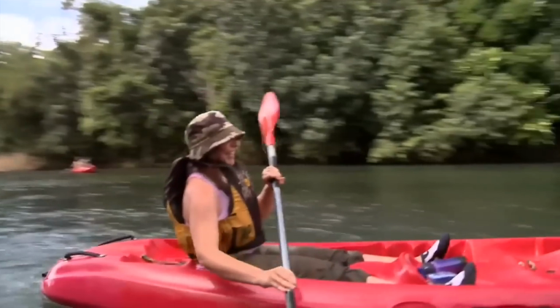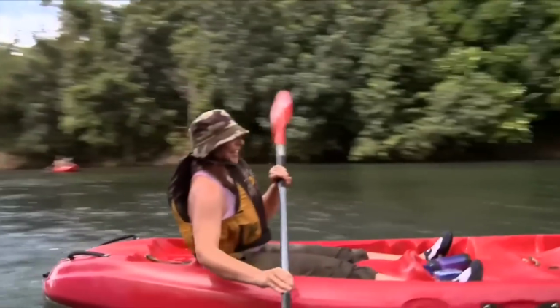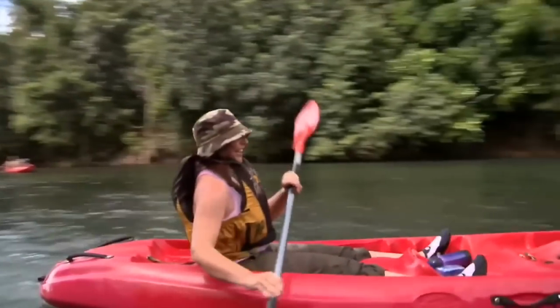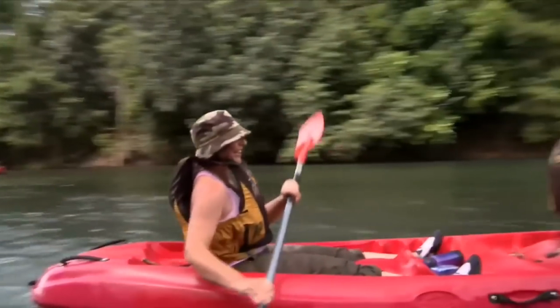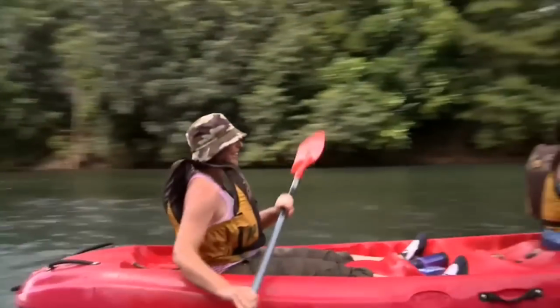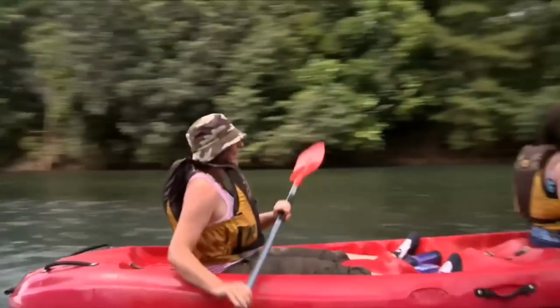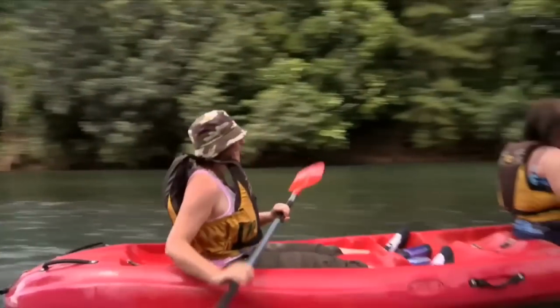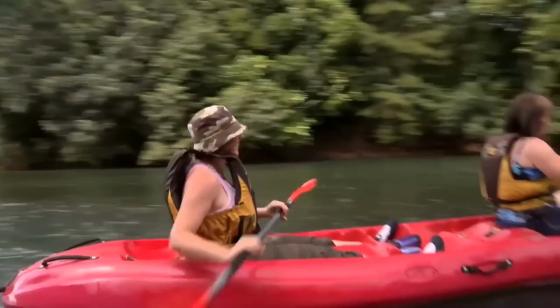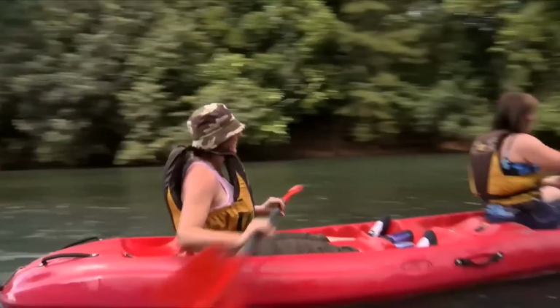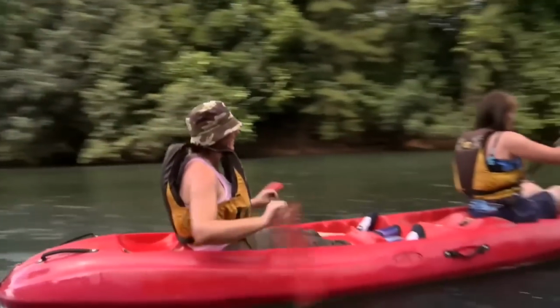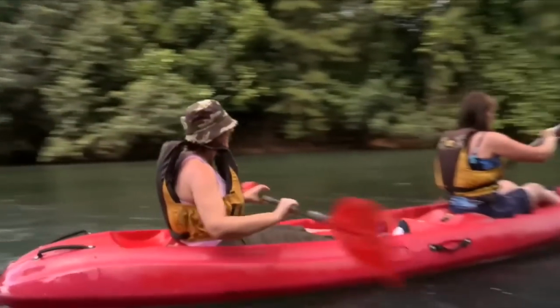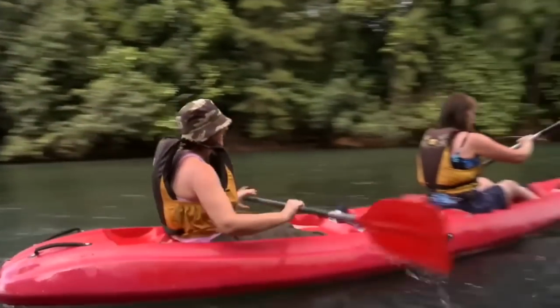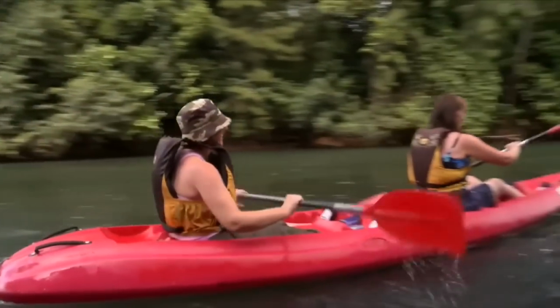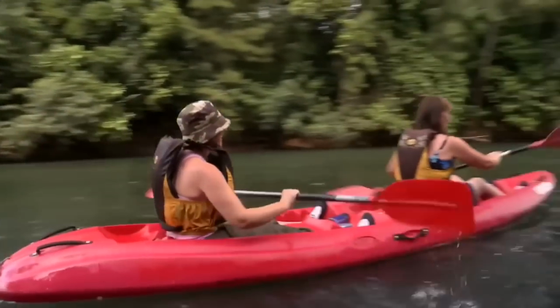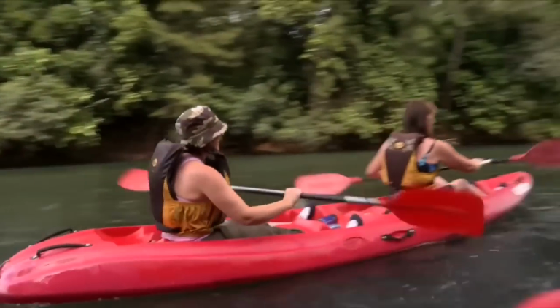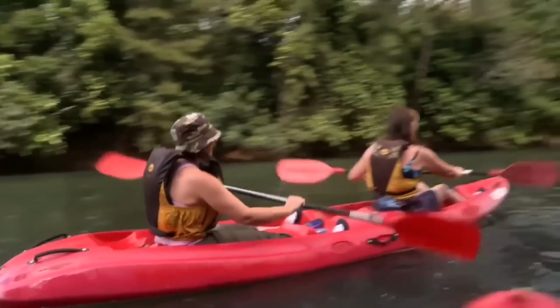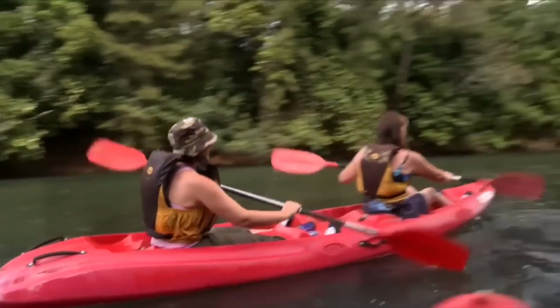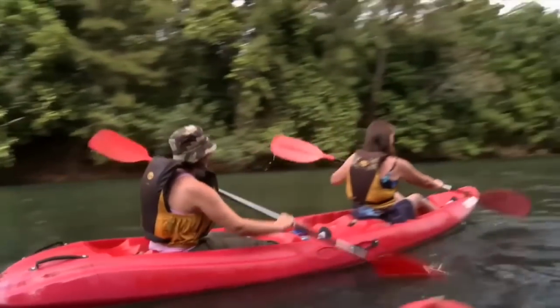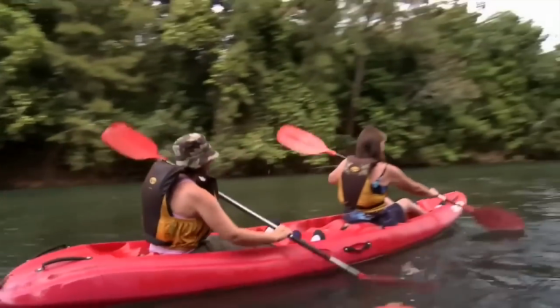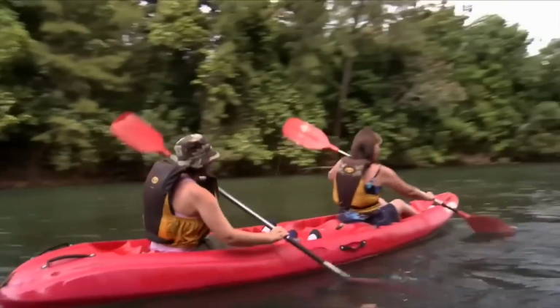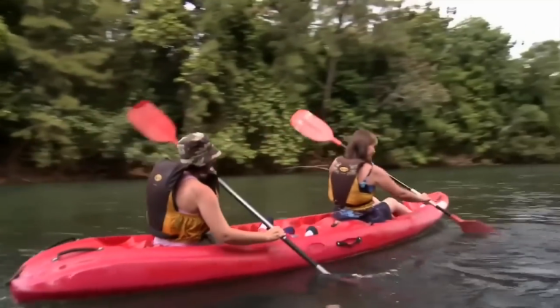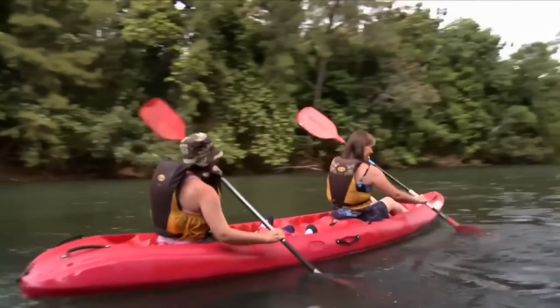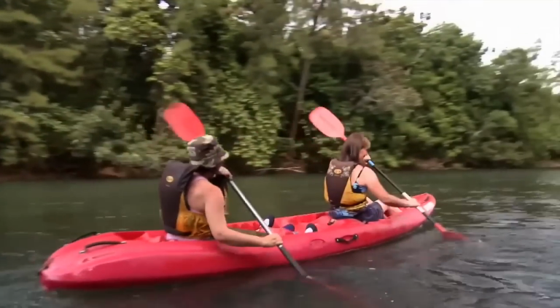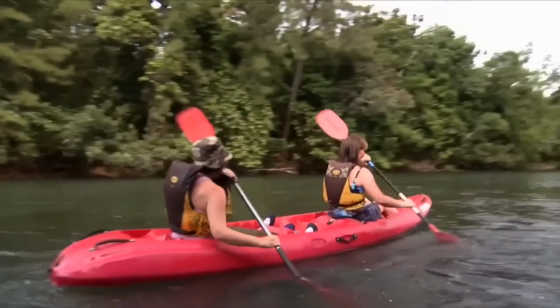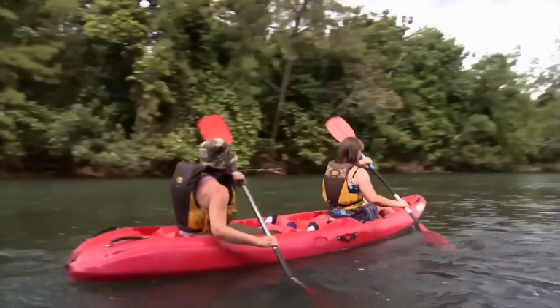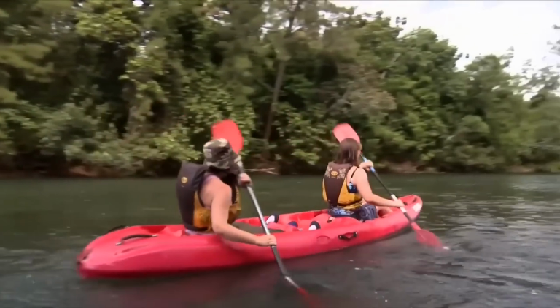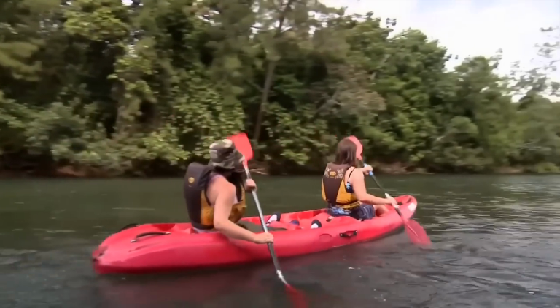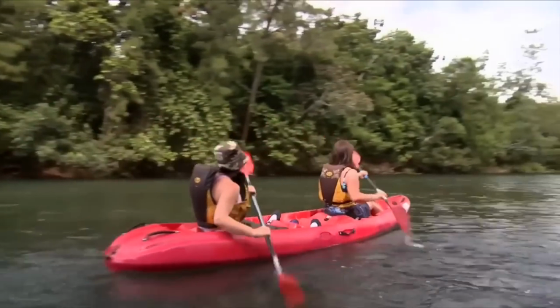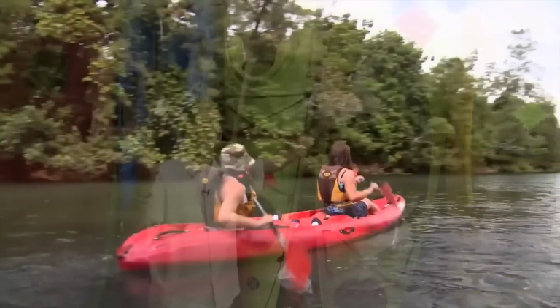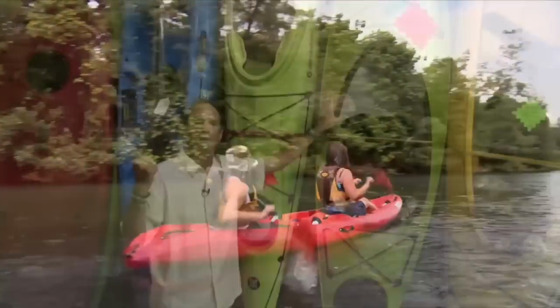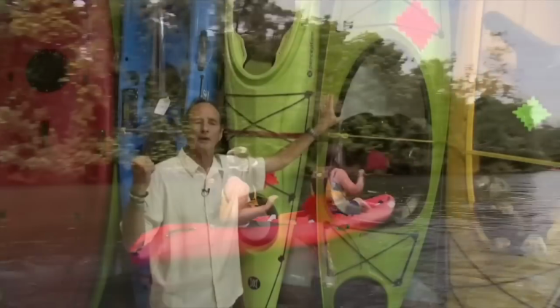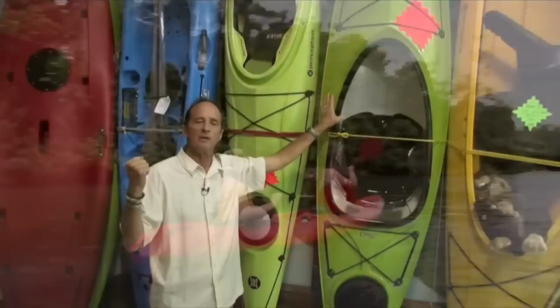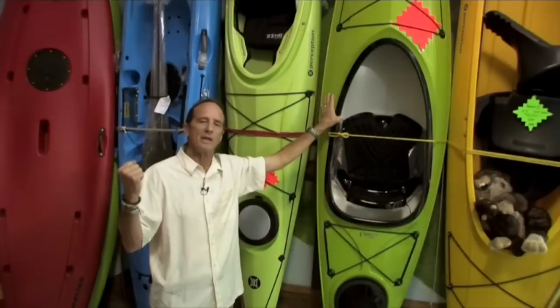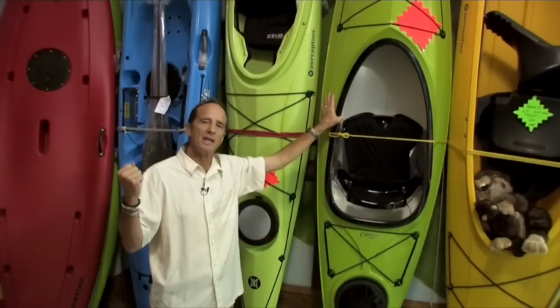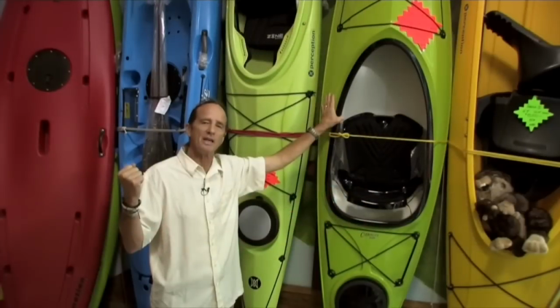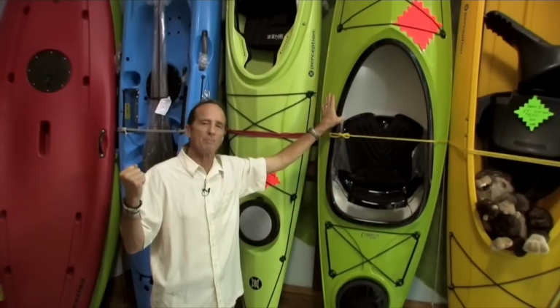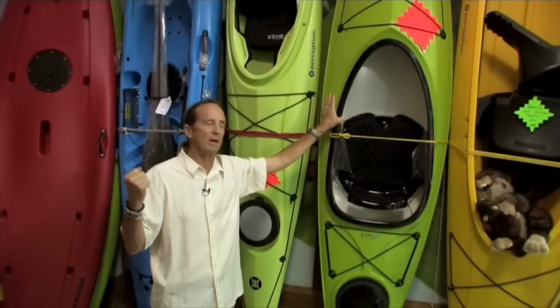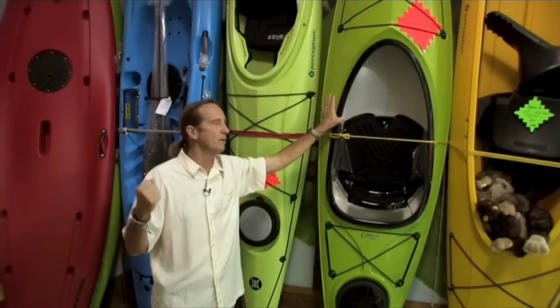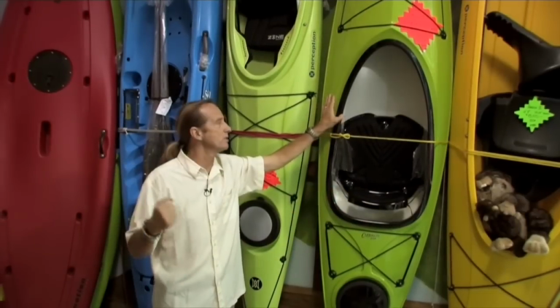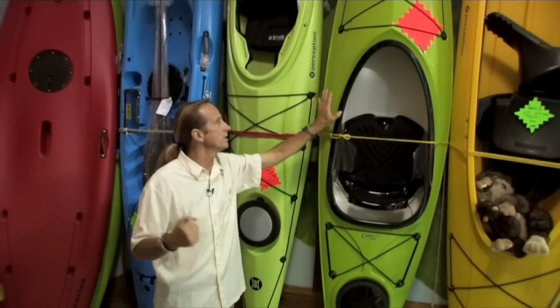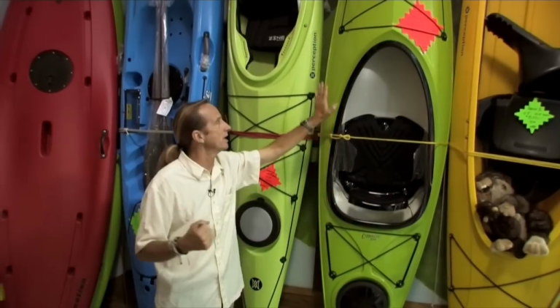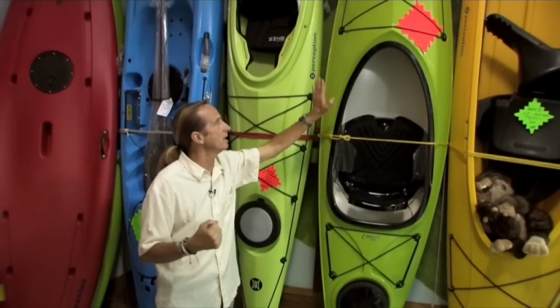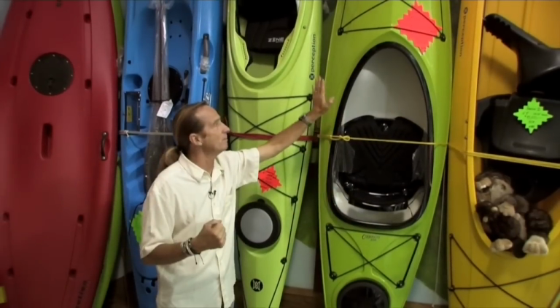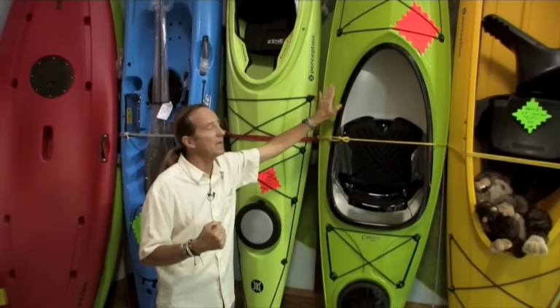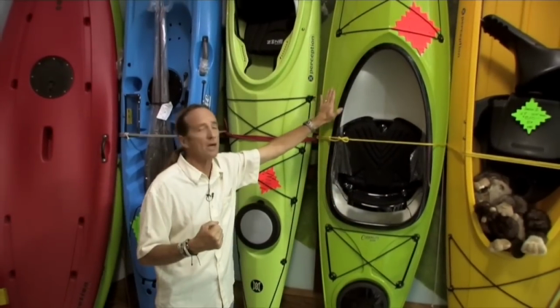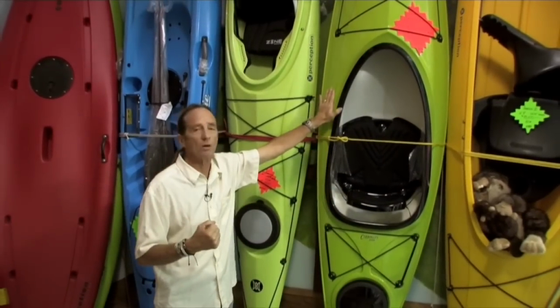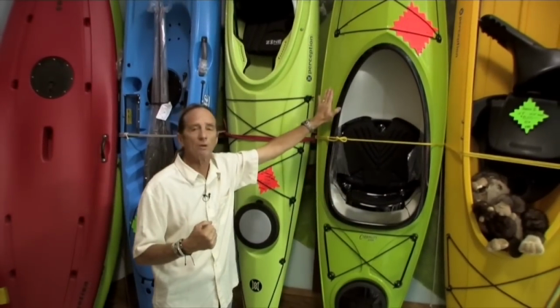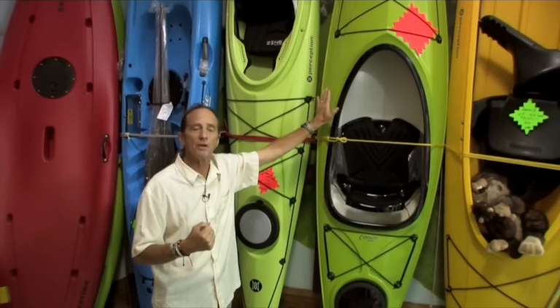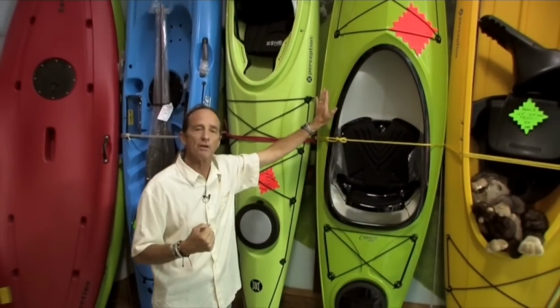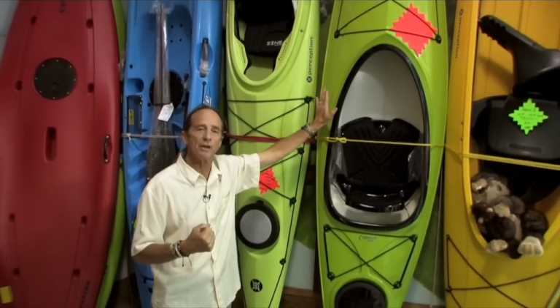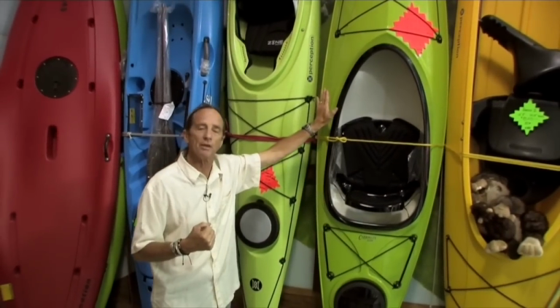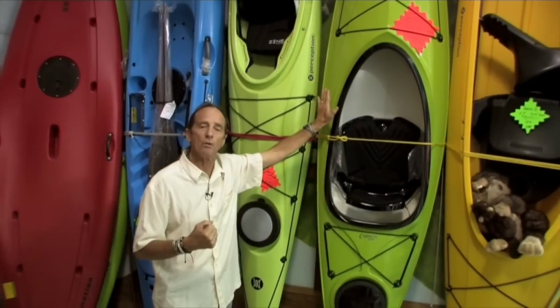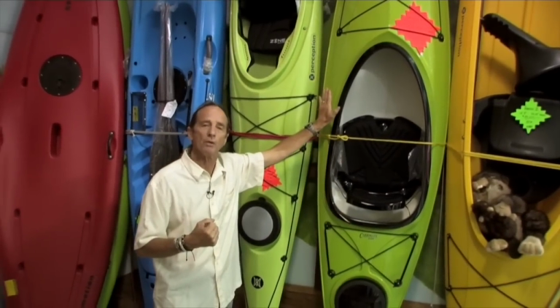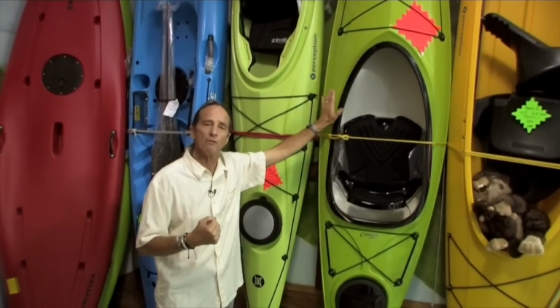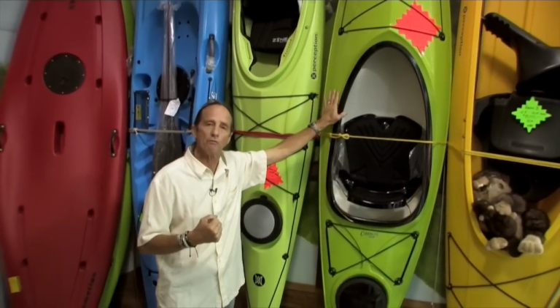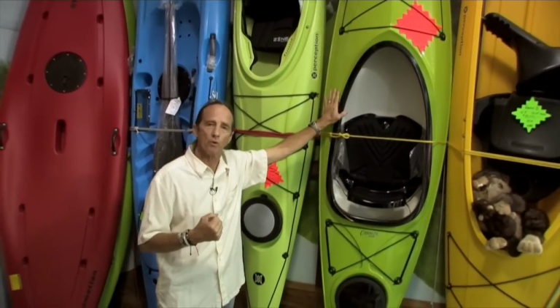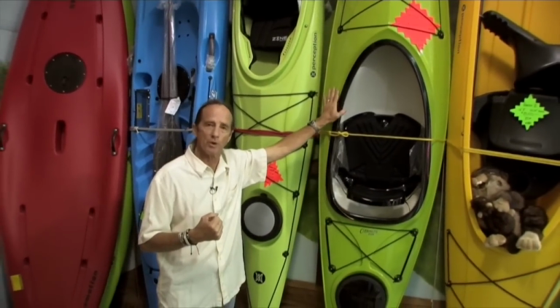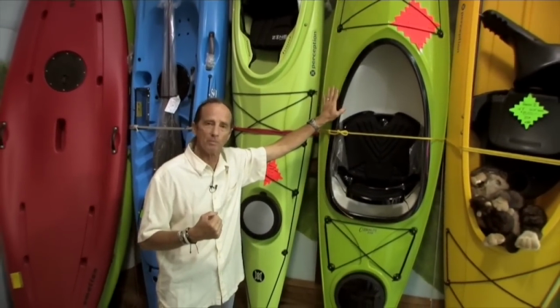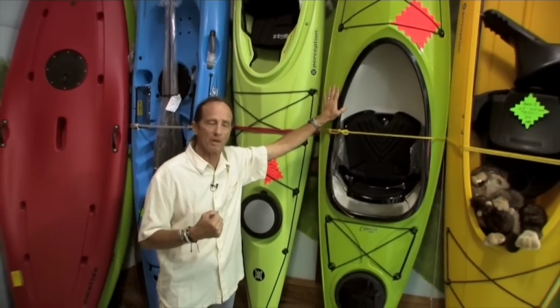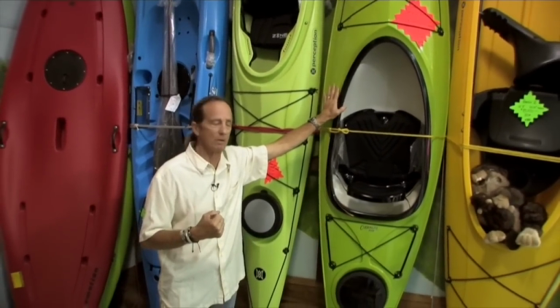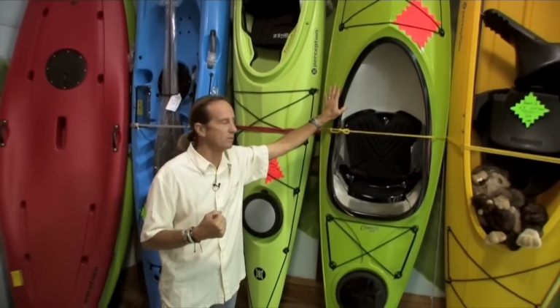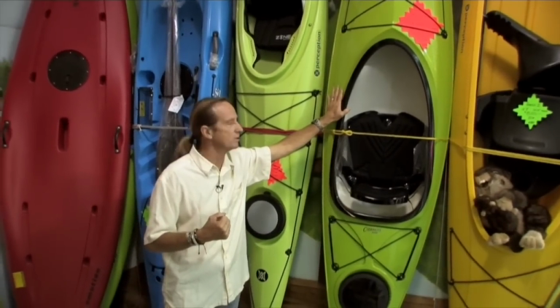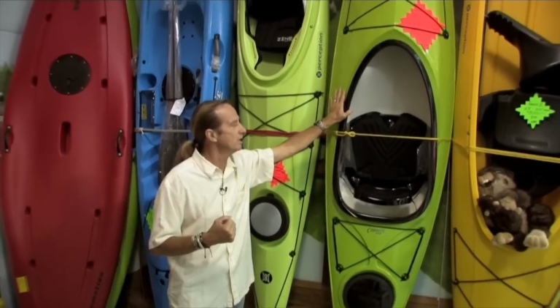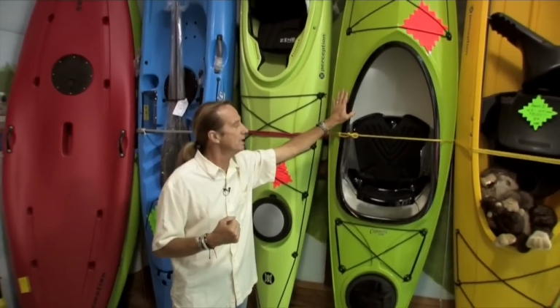Kayaking is a popular activity with a lot of RVers. Coming up next, we'll look at buying the right kayak.